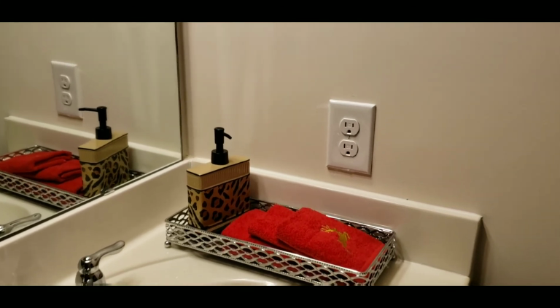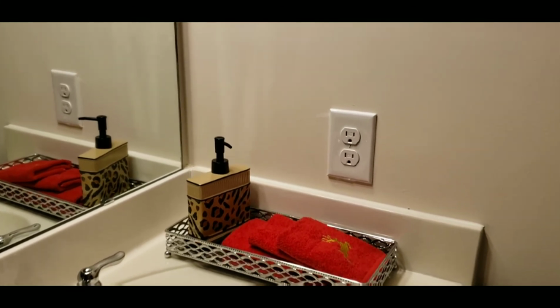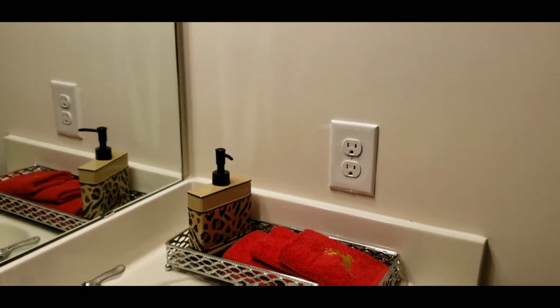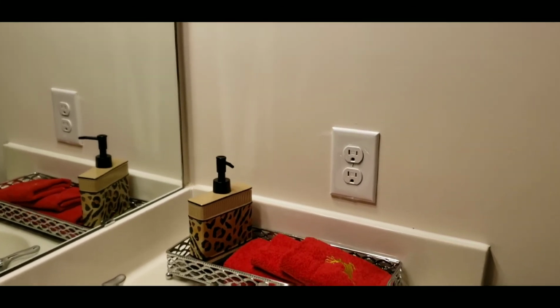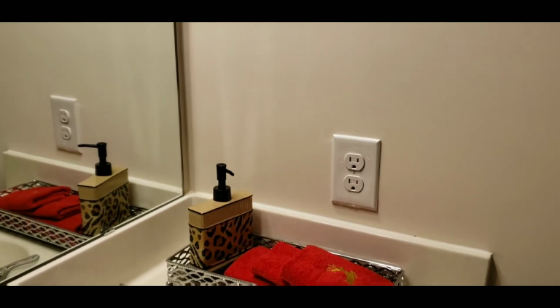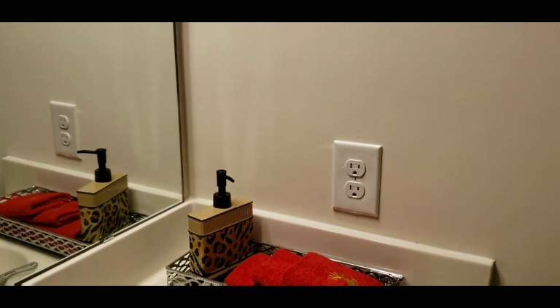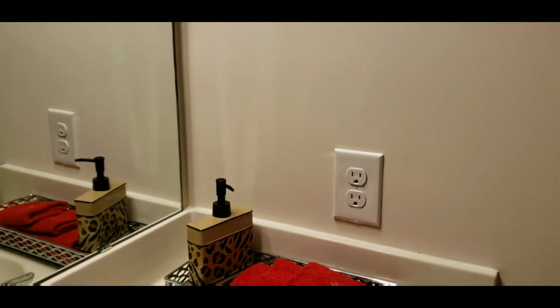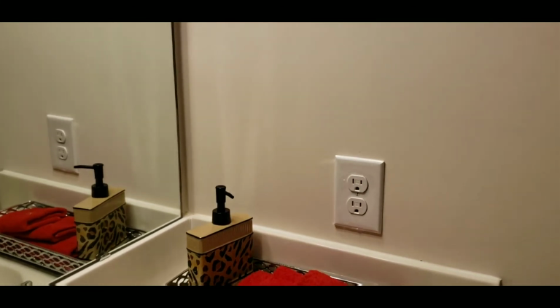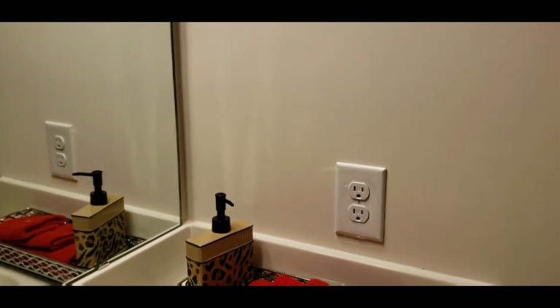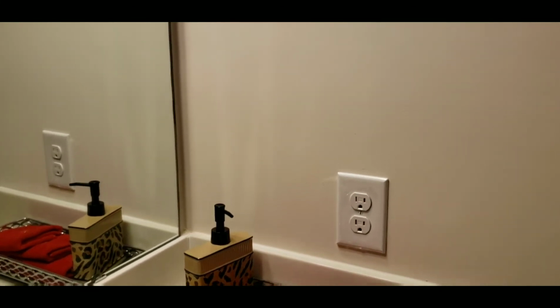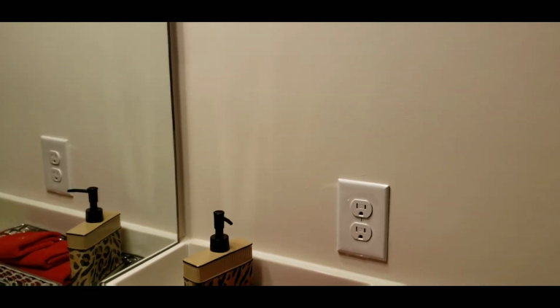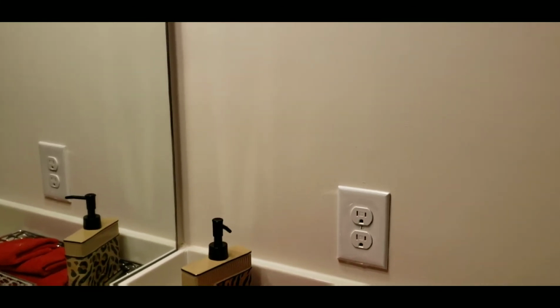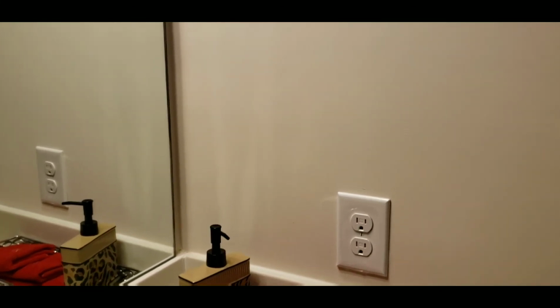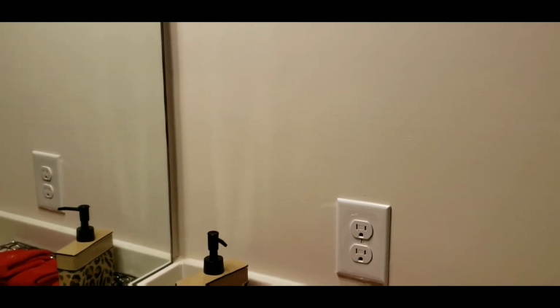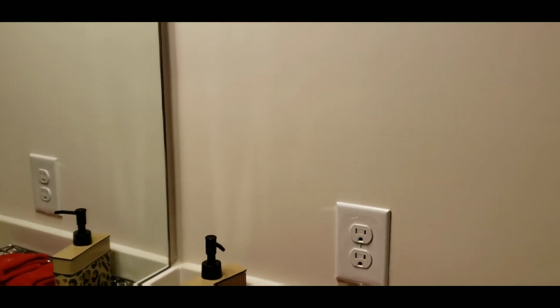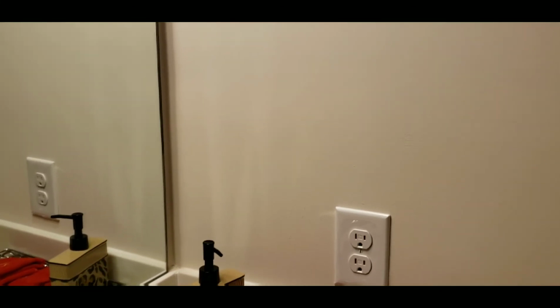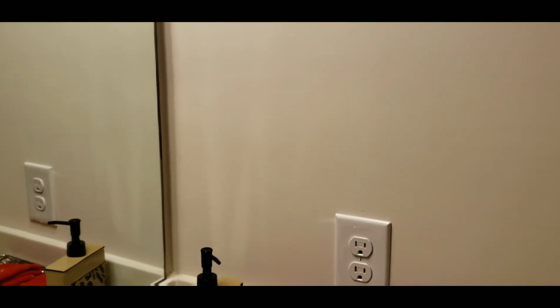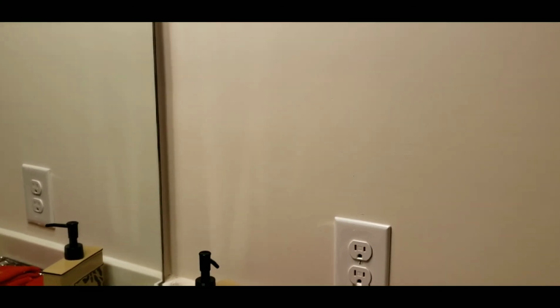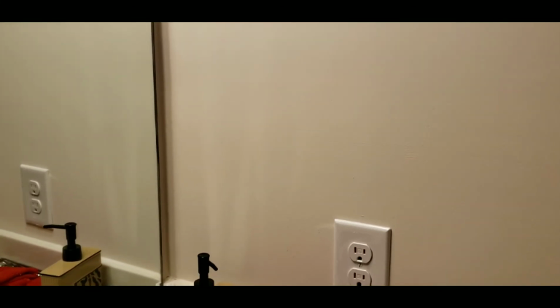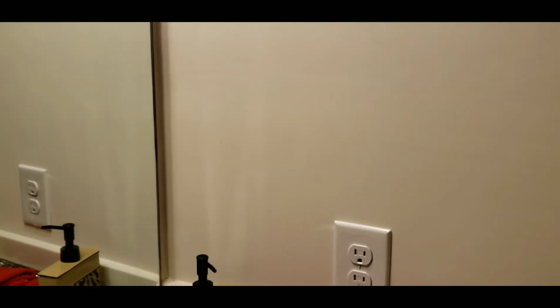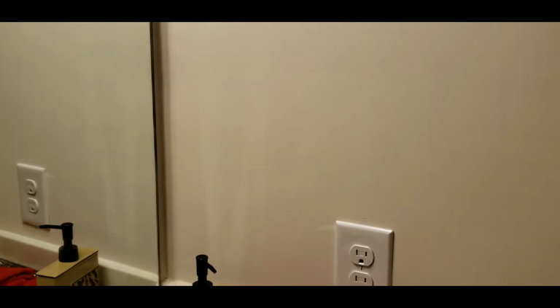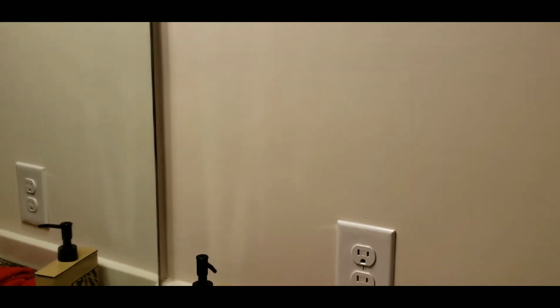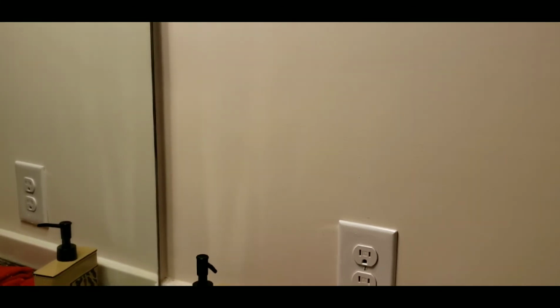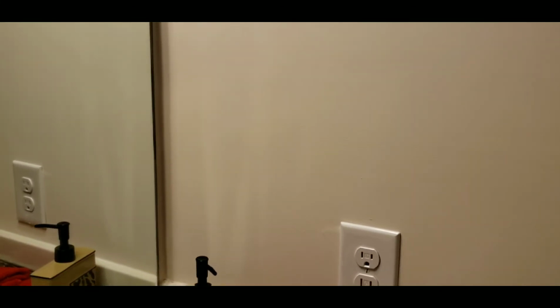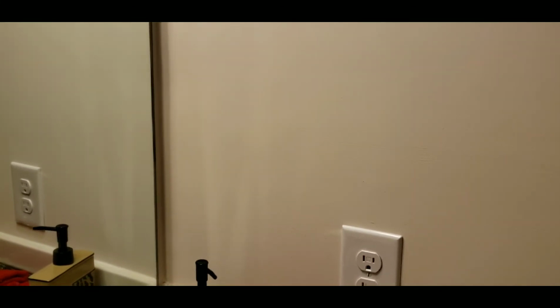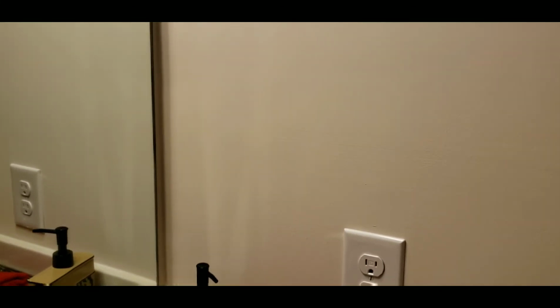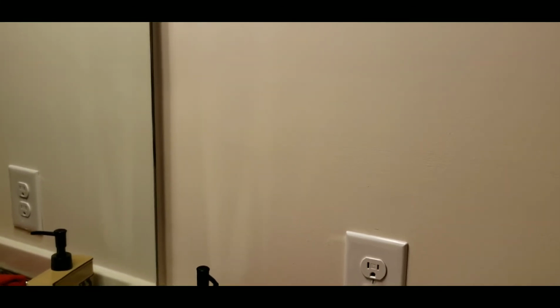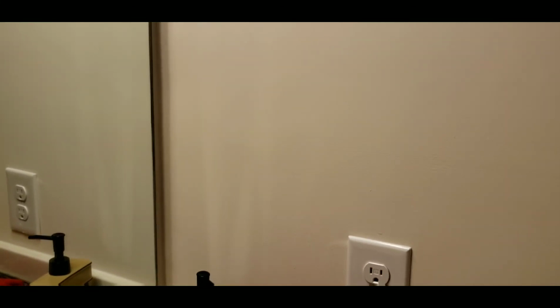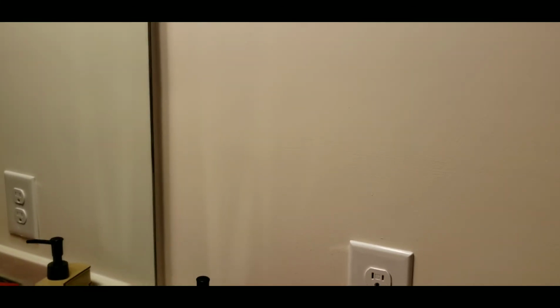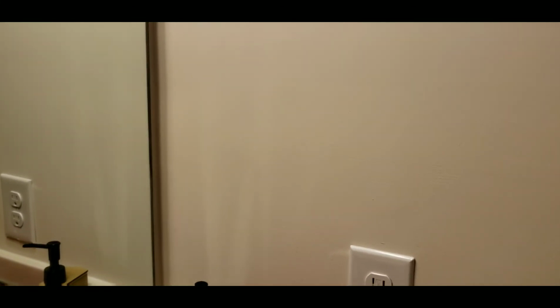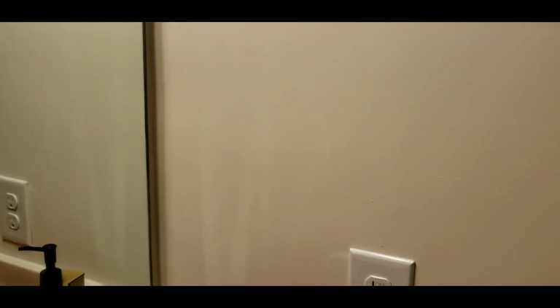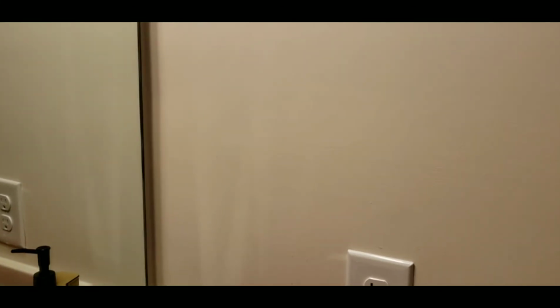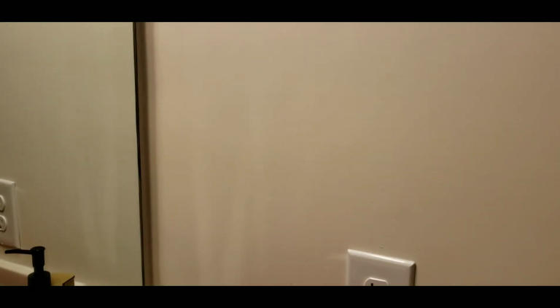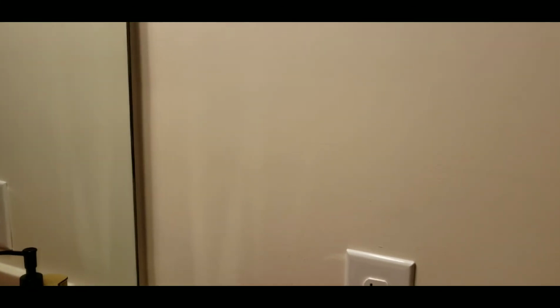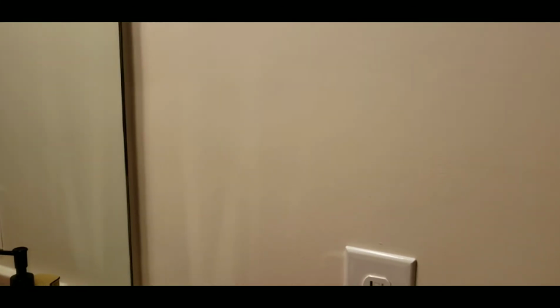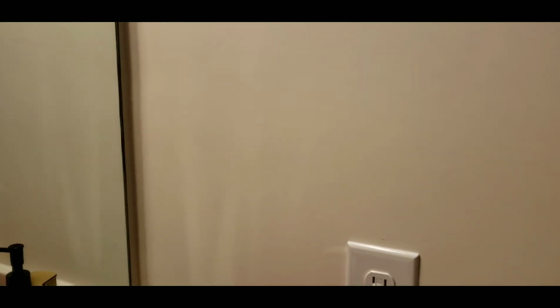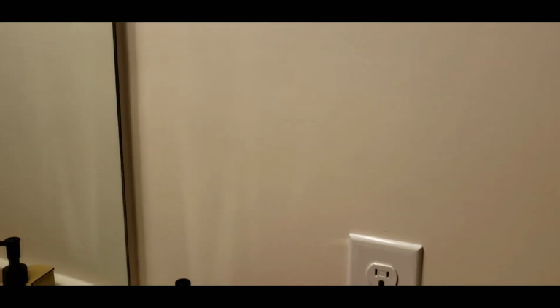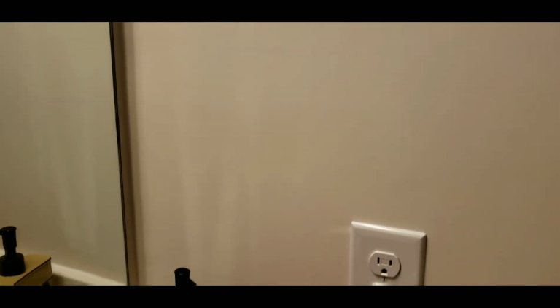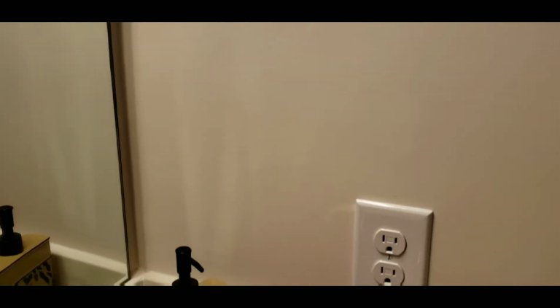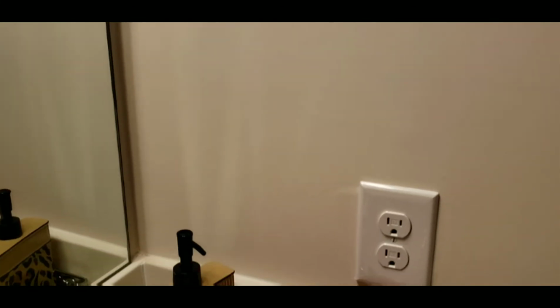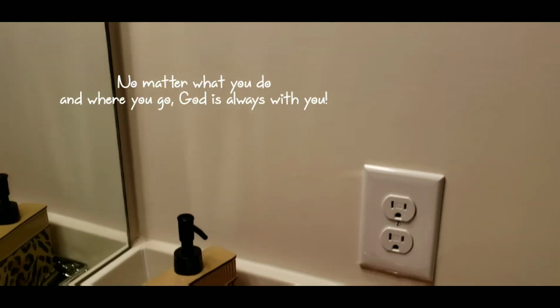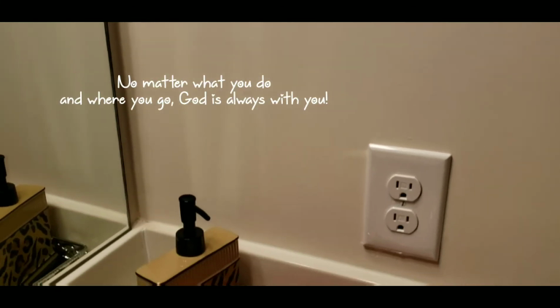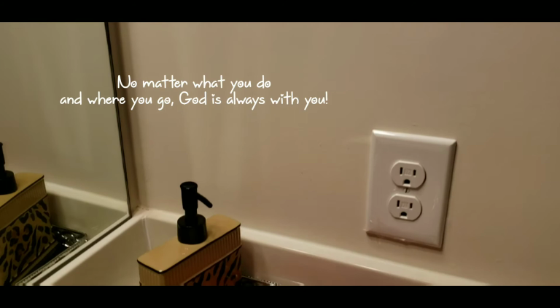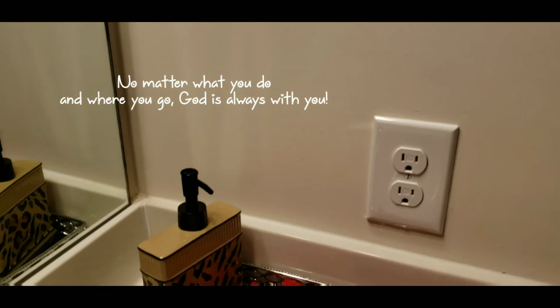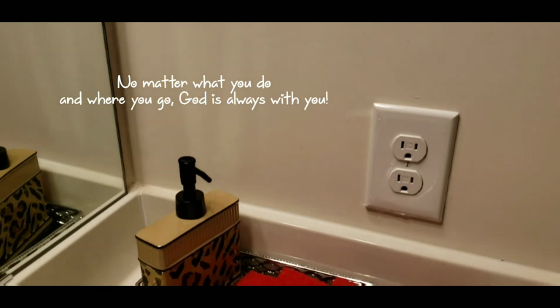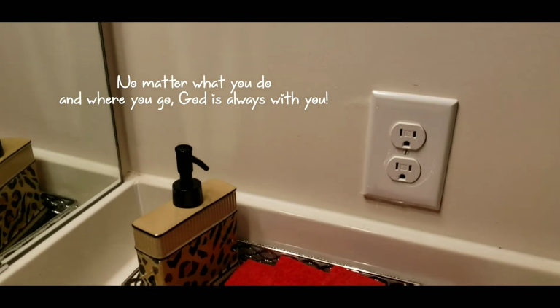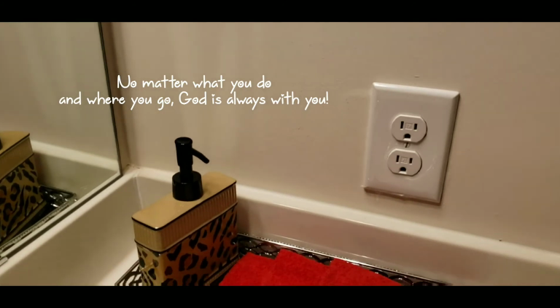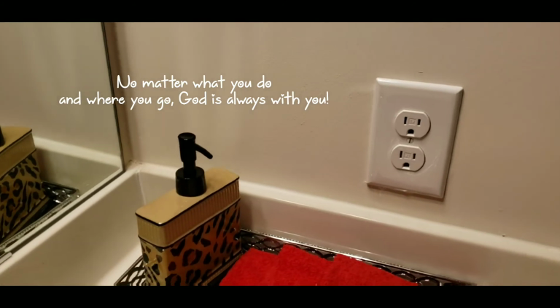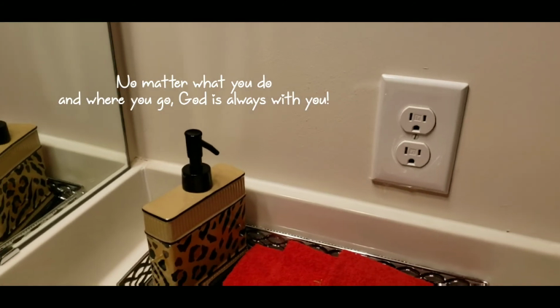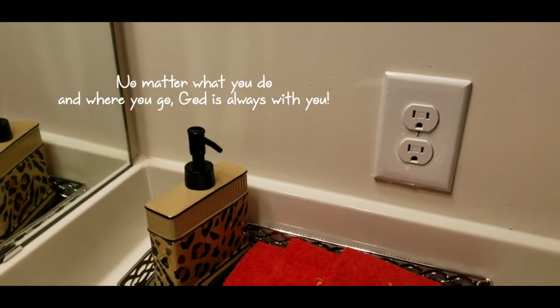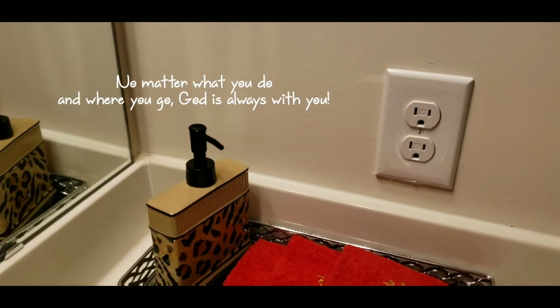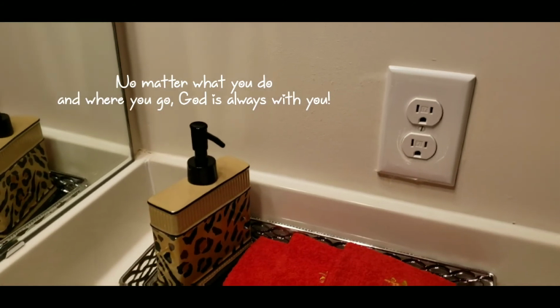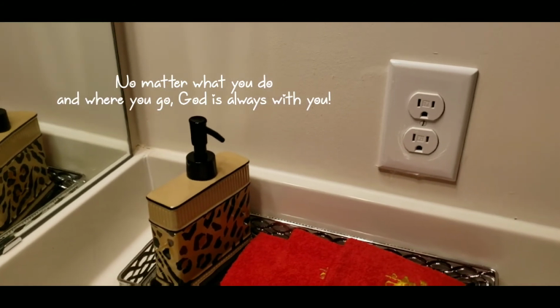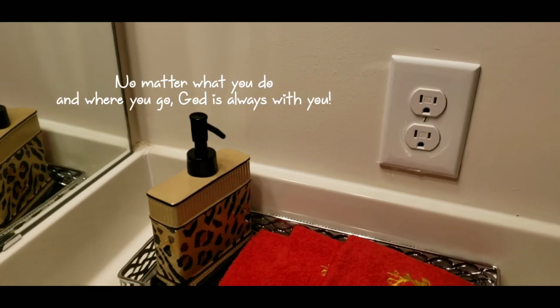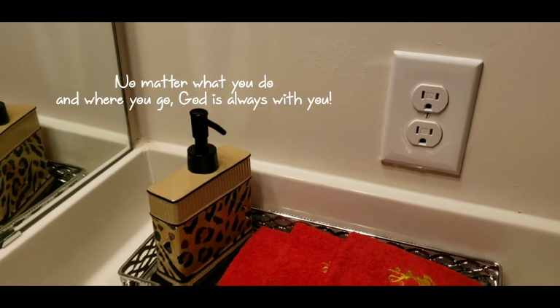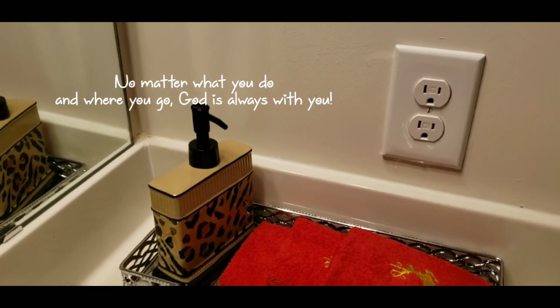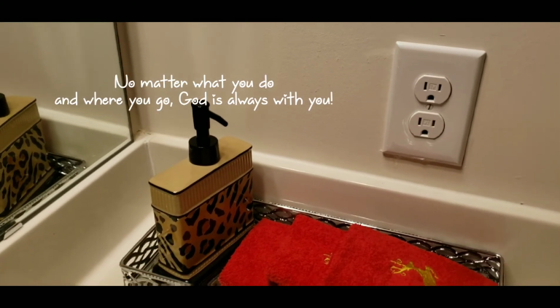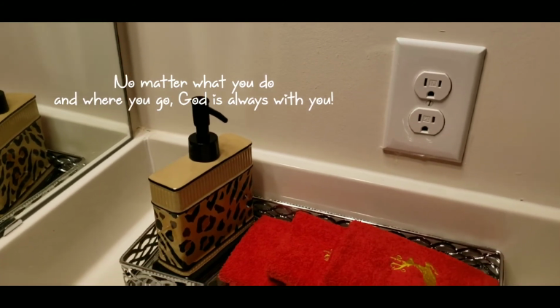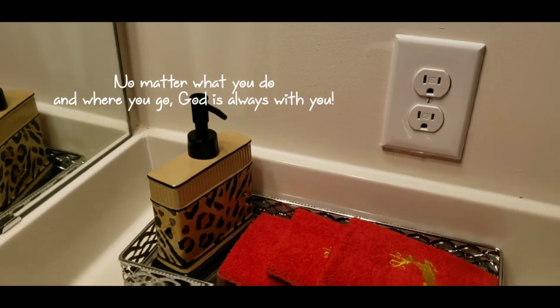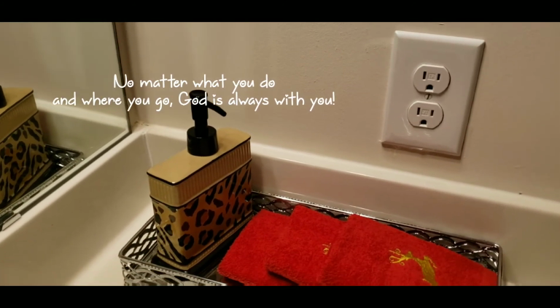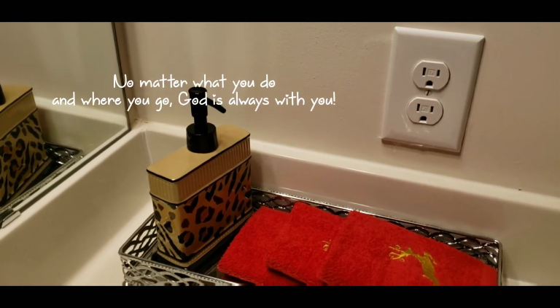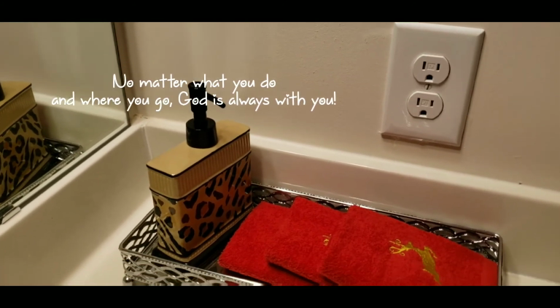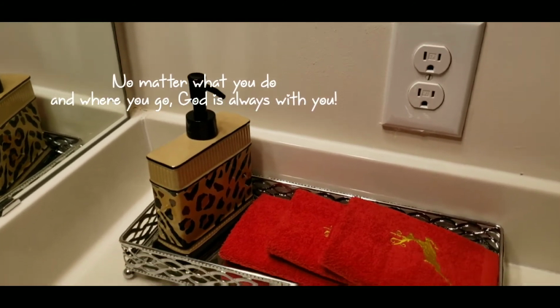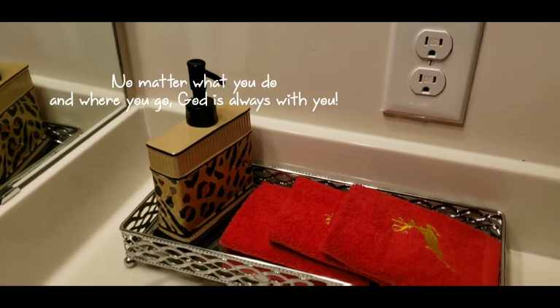Oh, remember — no matter what you do, God is always with you.